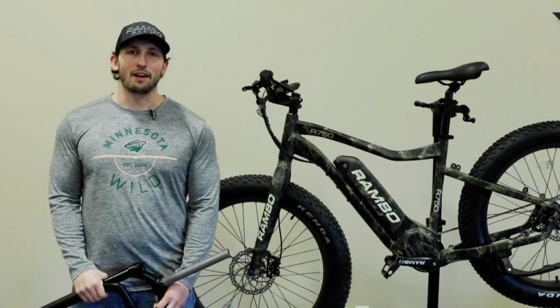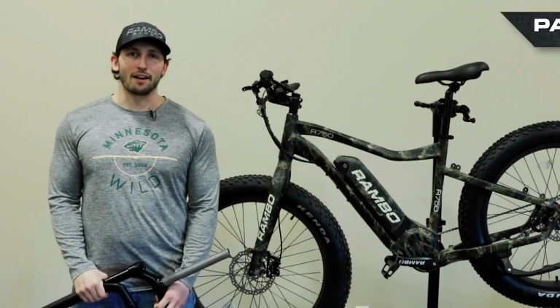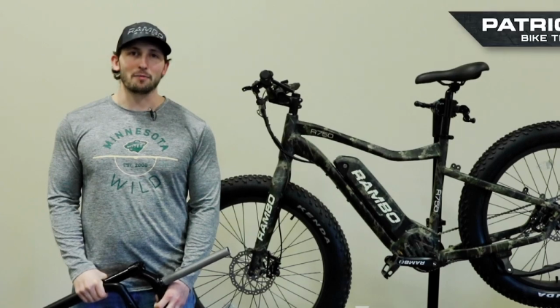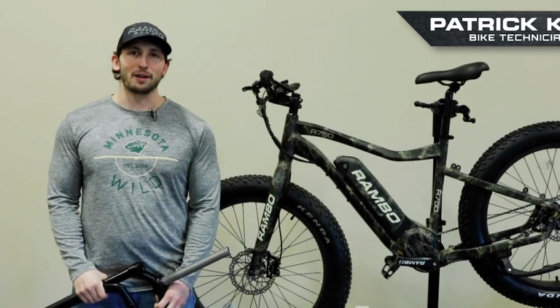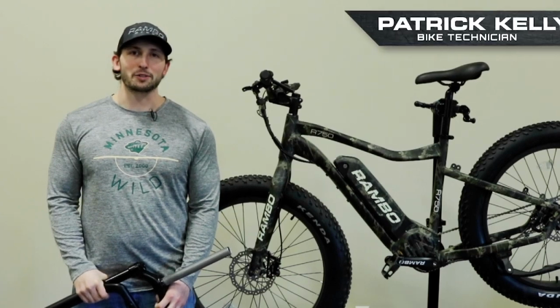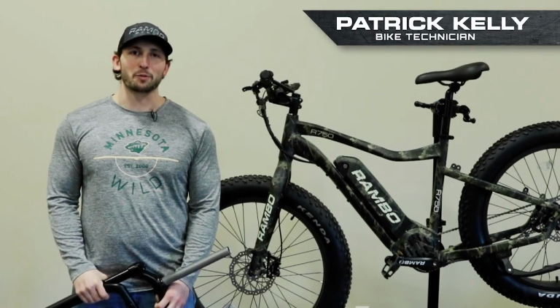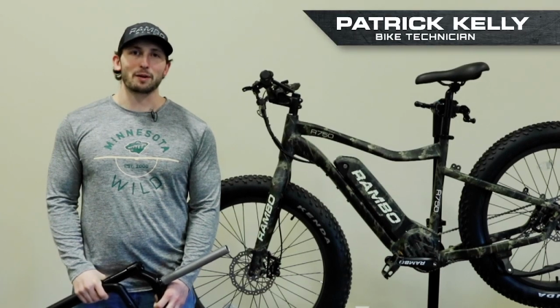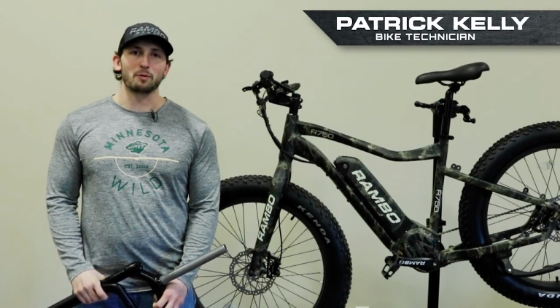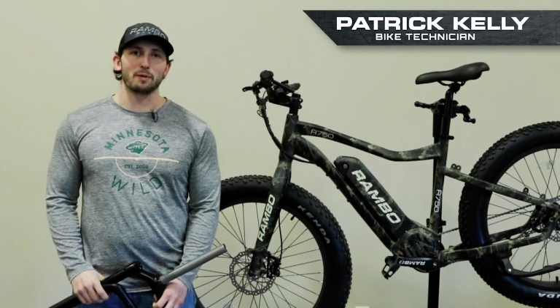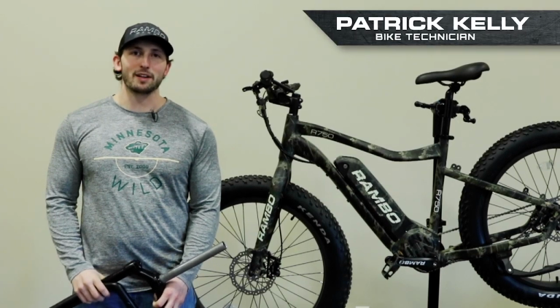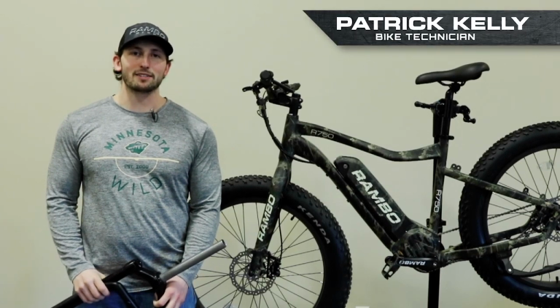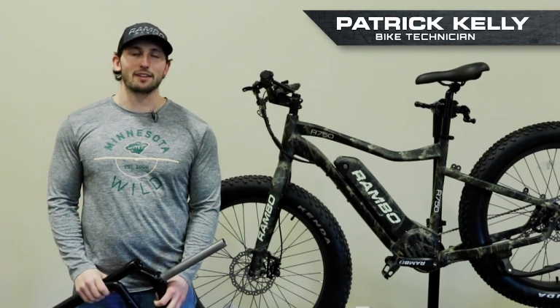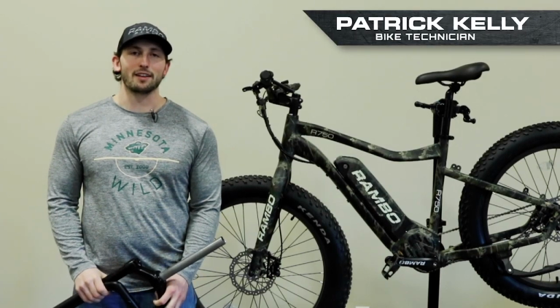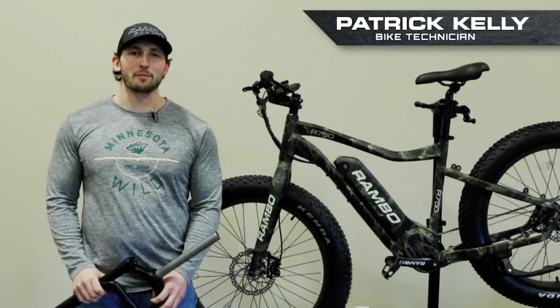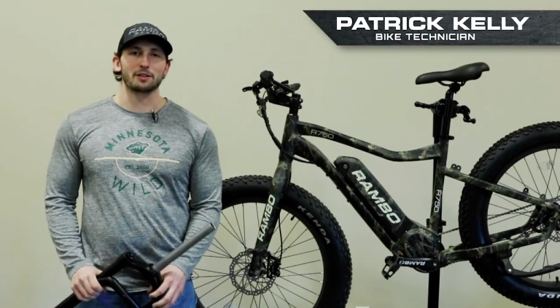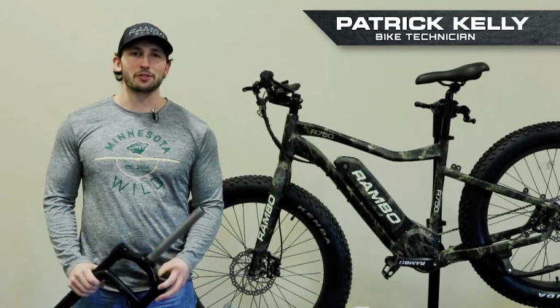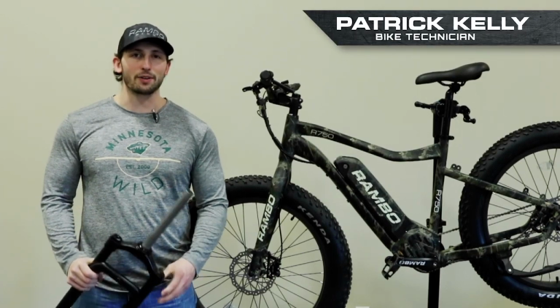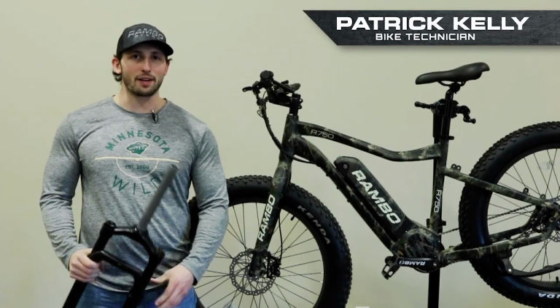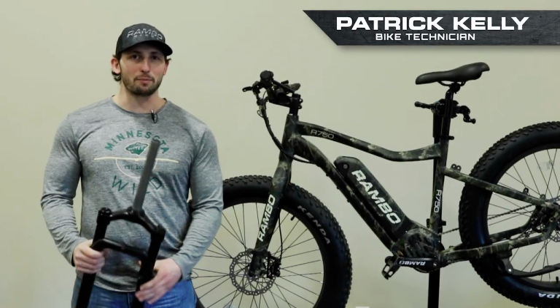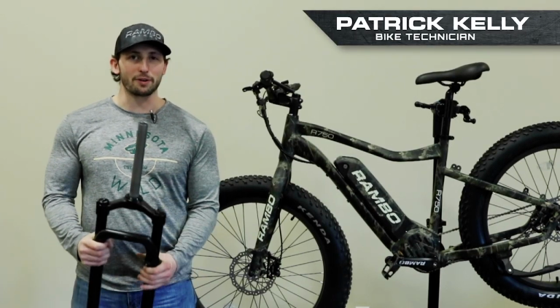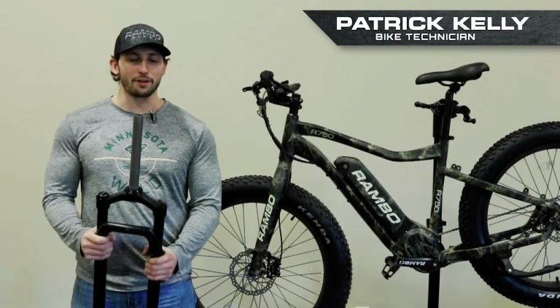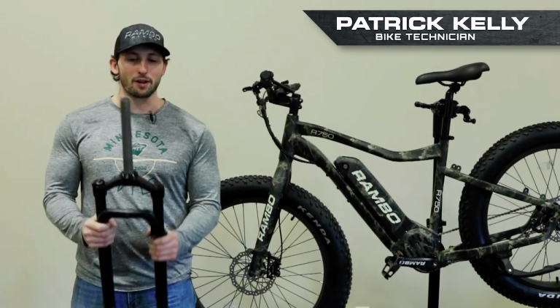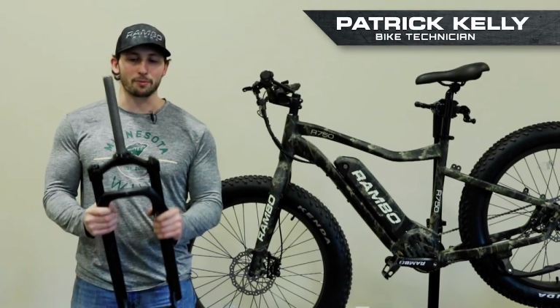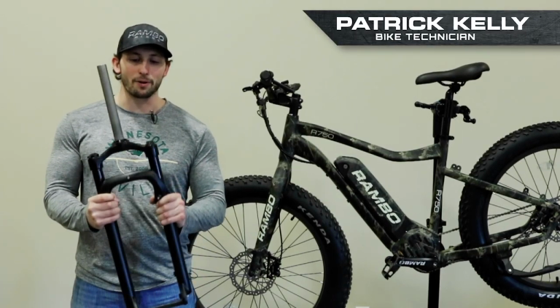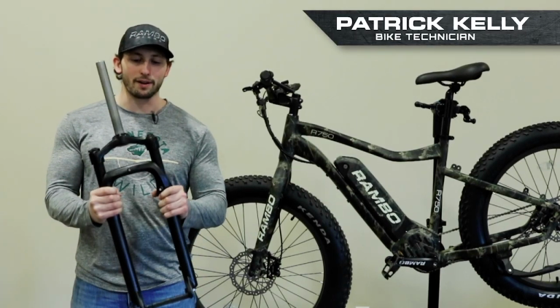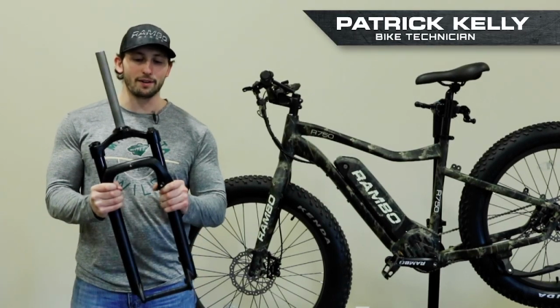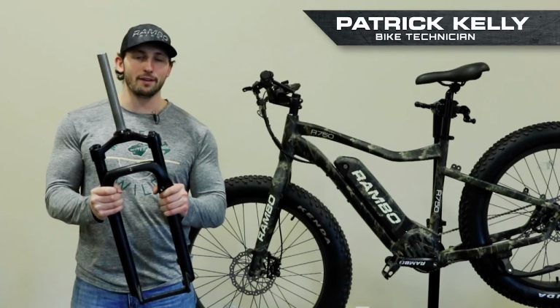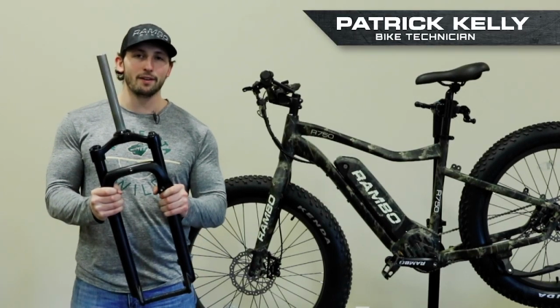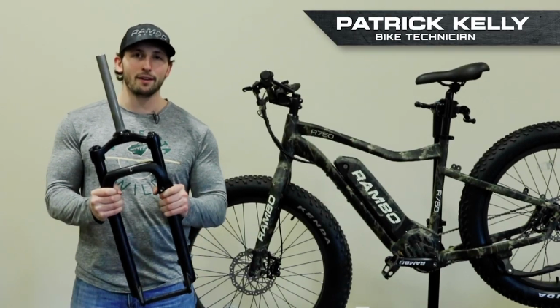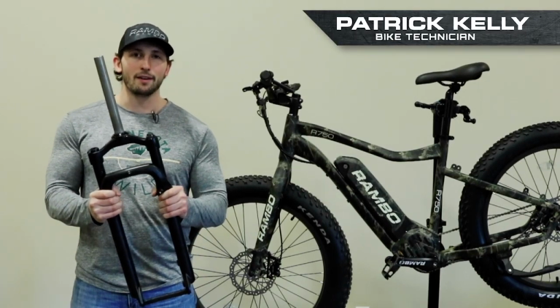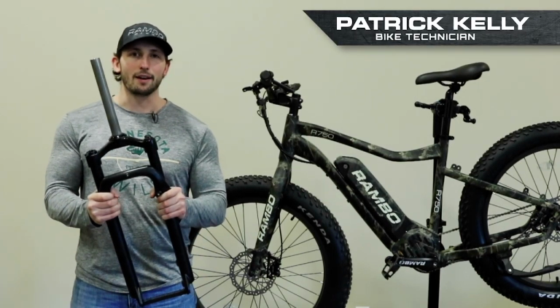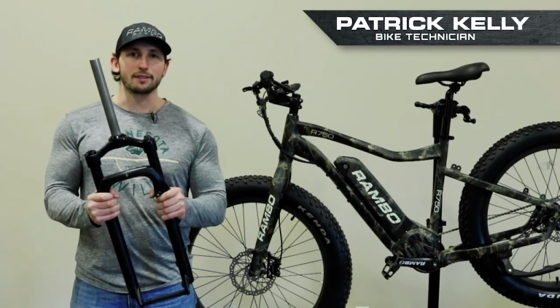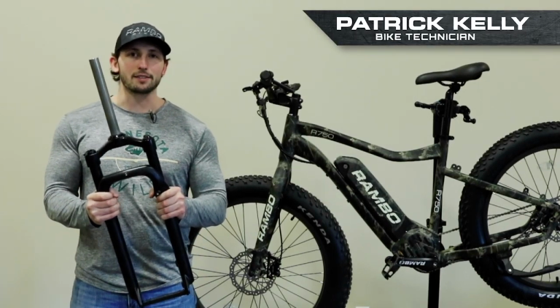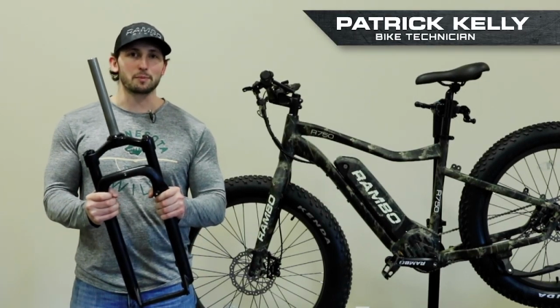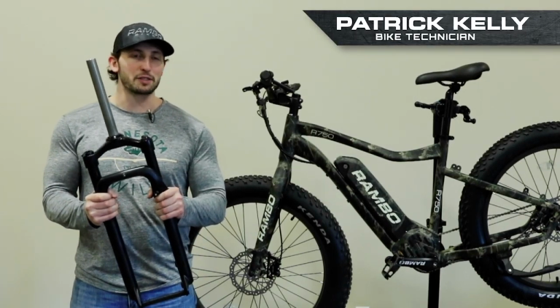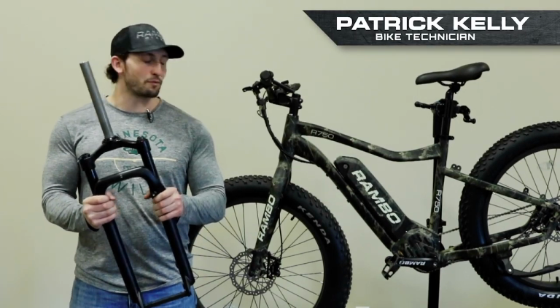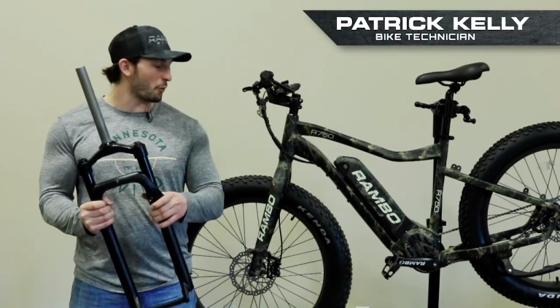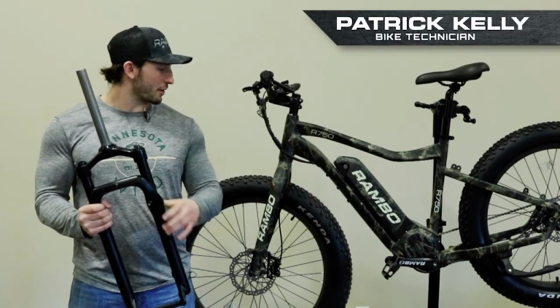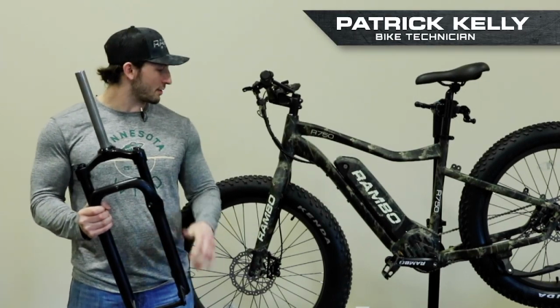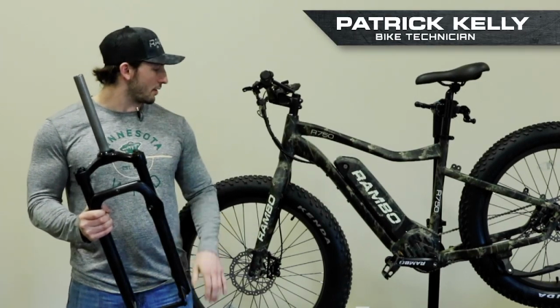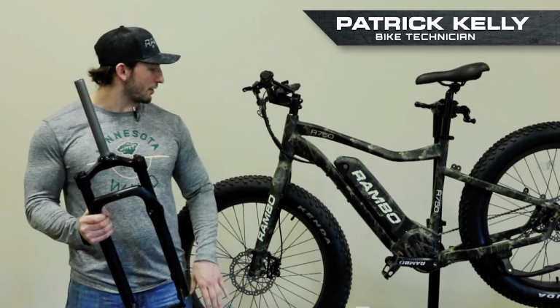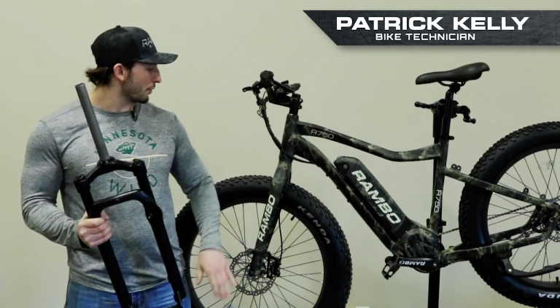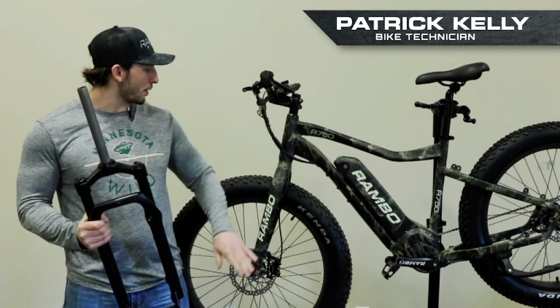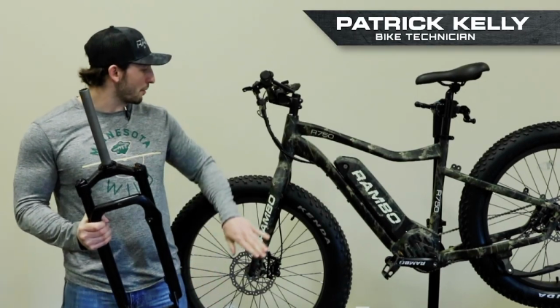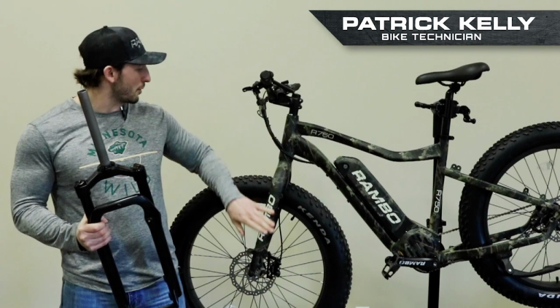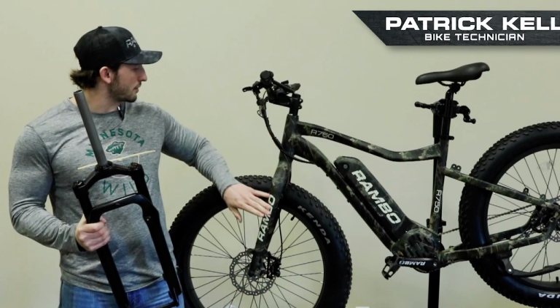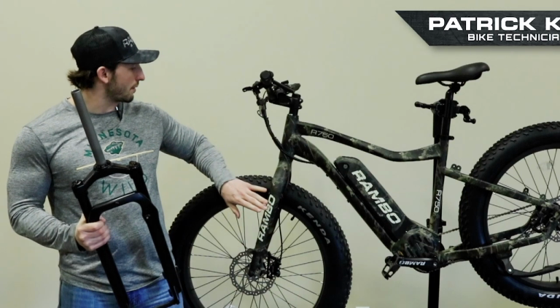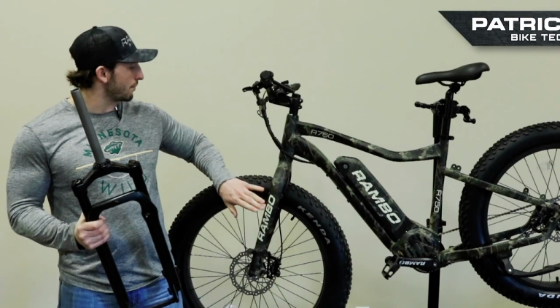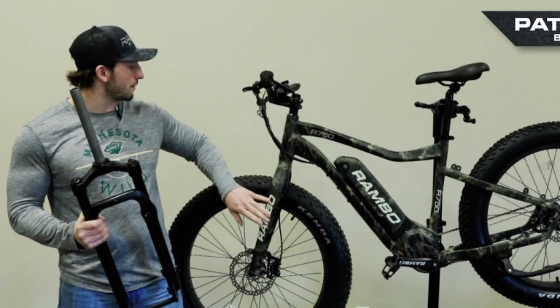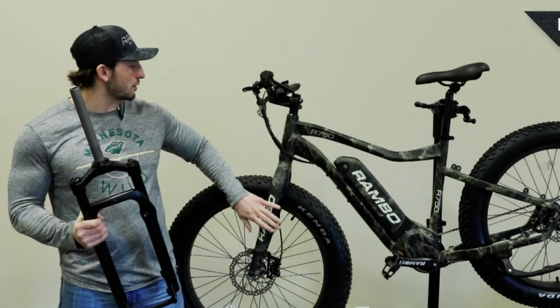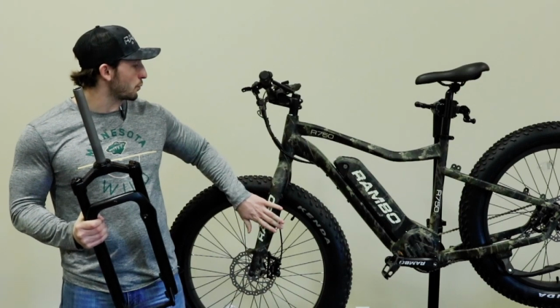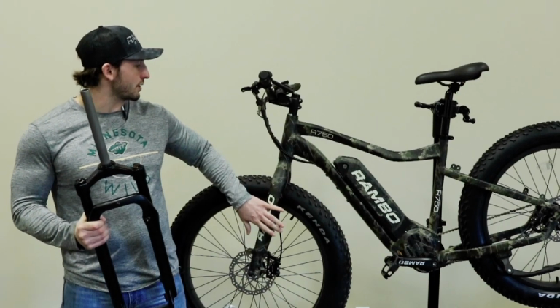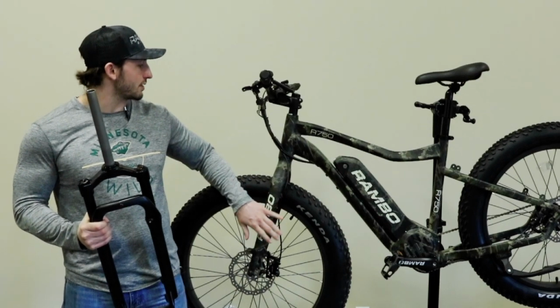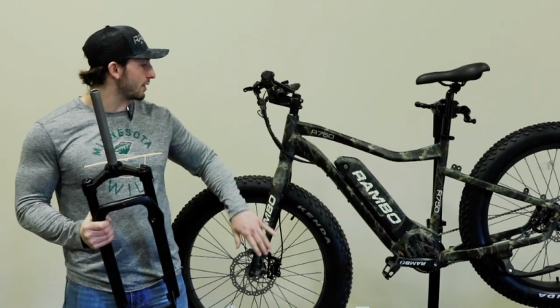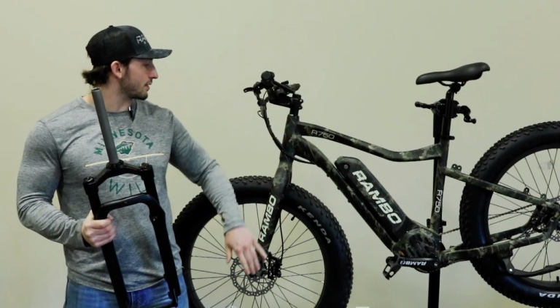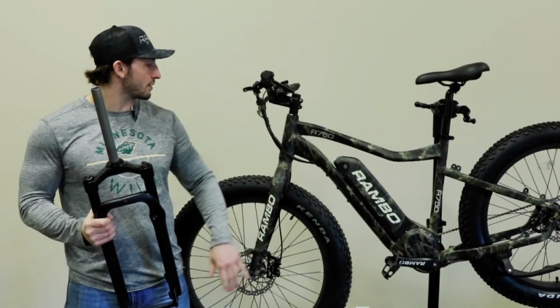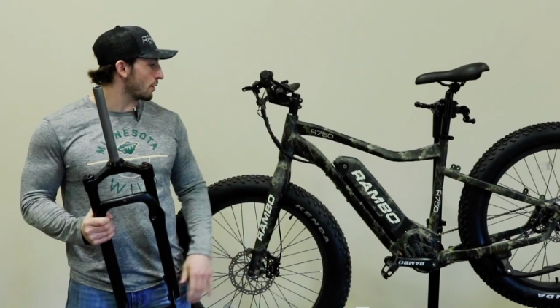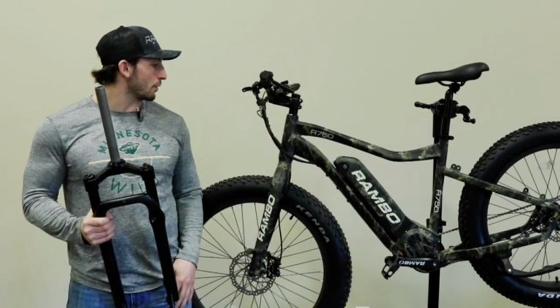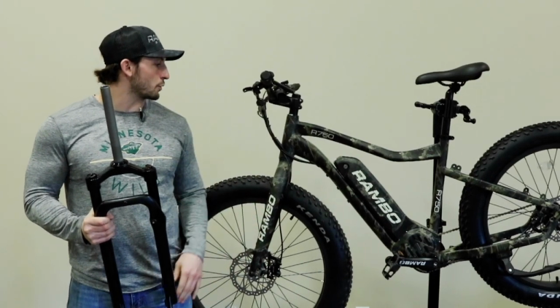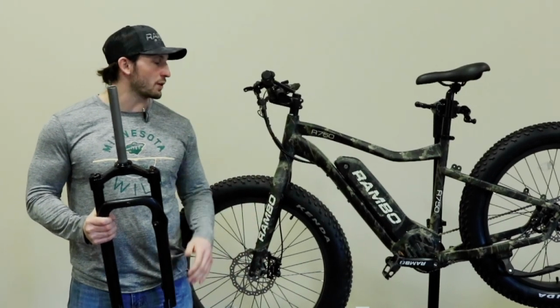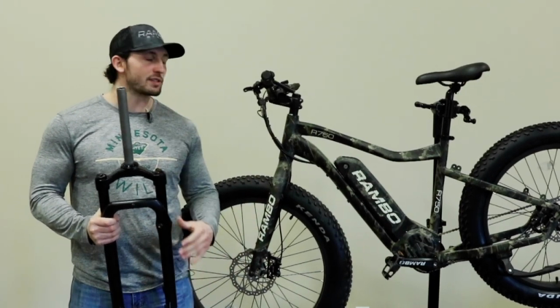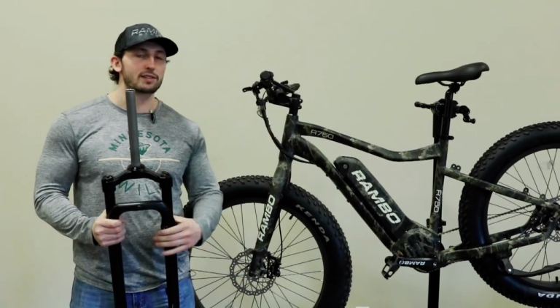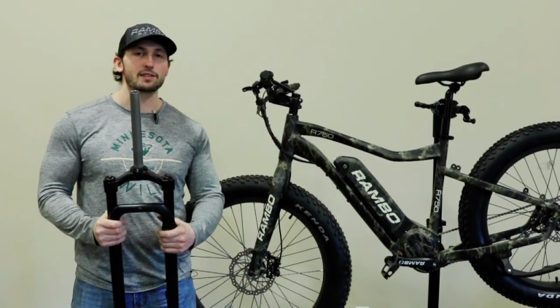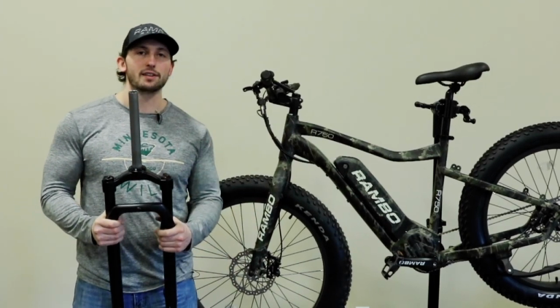Hi, I'm Patrick with Rambo Bikes. Today I'm gonna show you how to put your upgraded suspension forks onto your Rambo 750 26 or 26C.